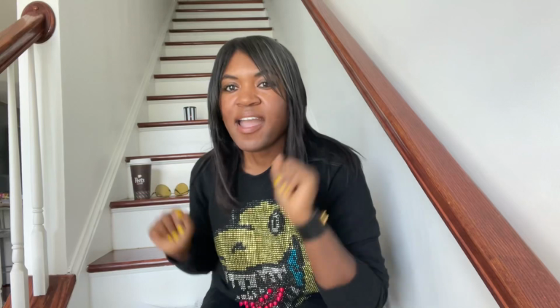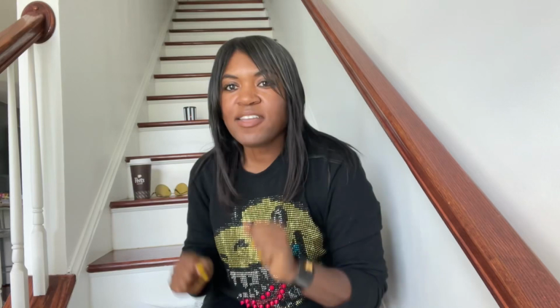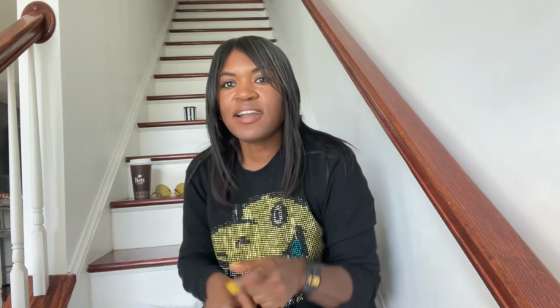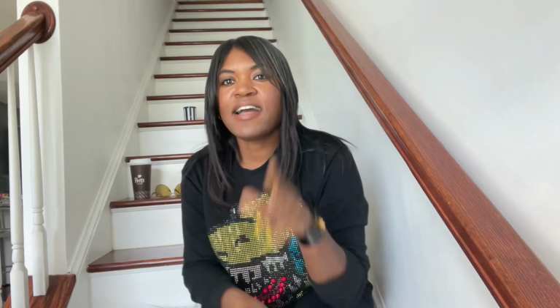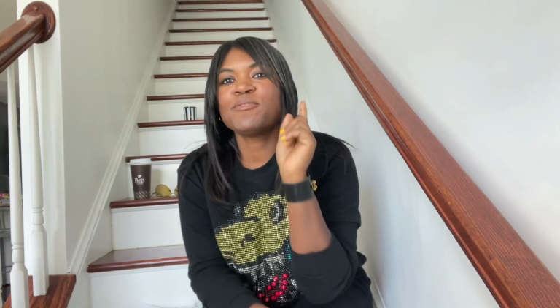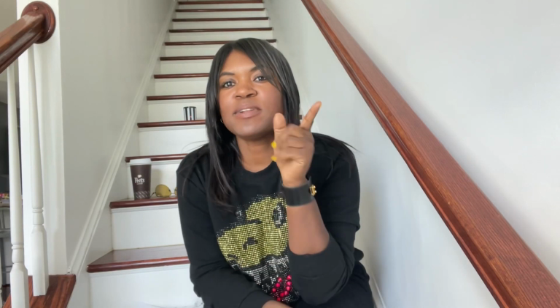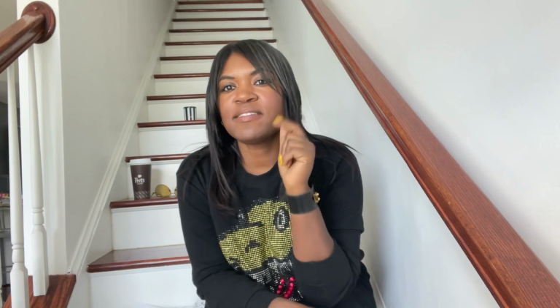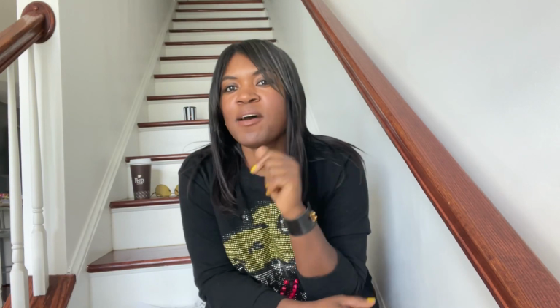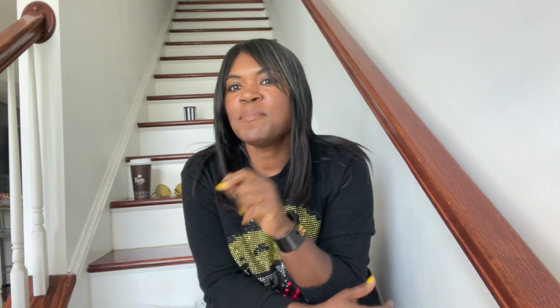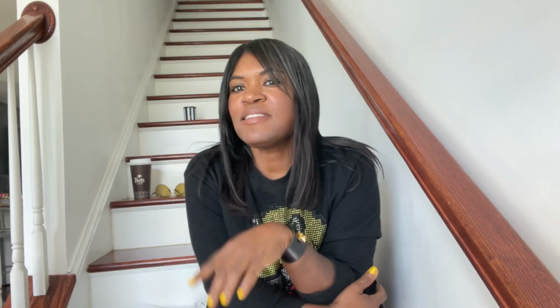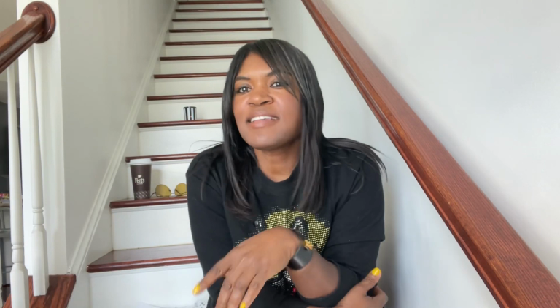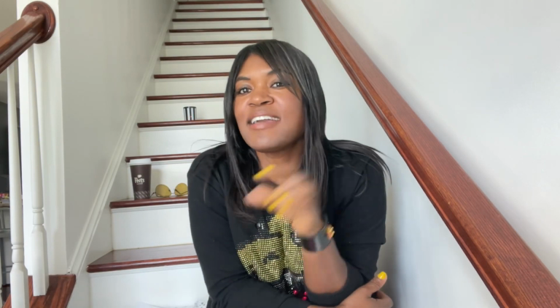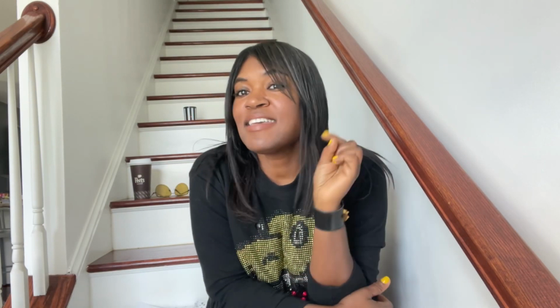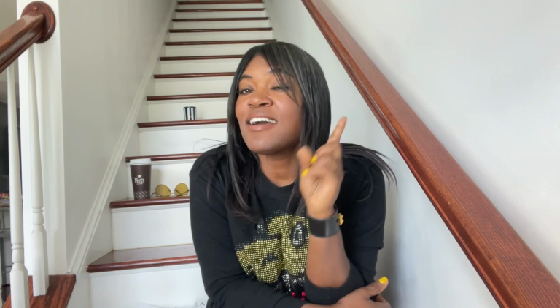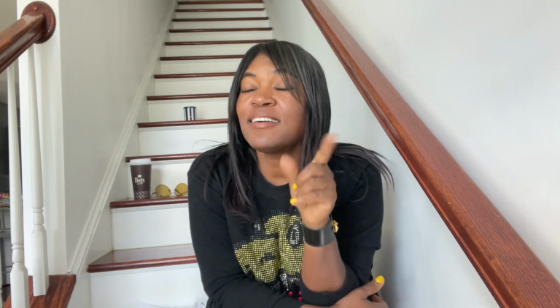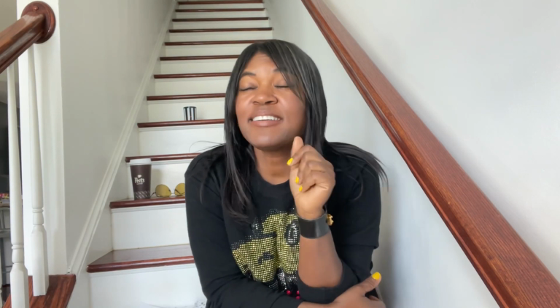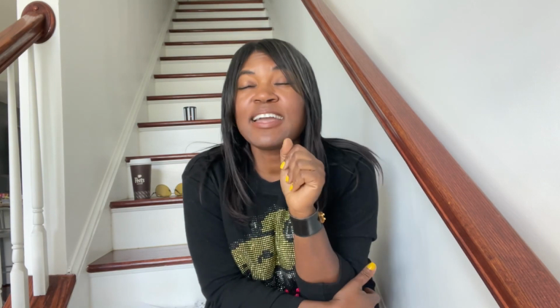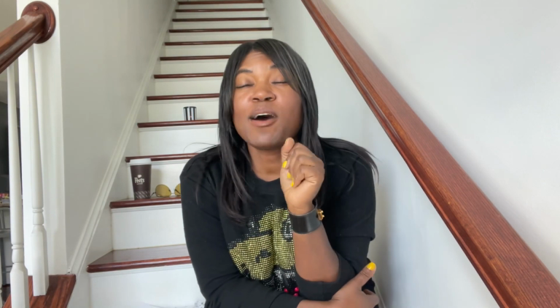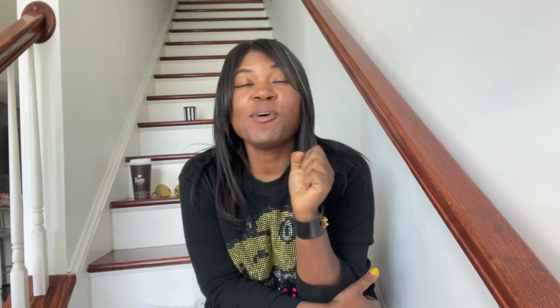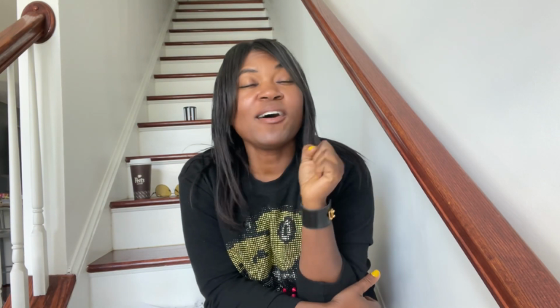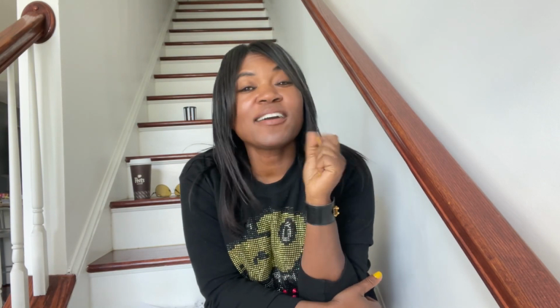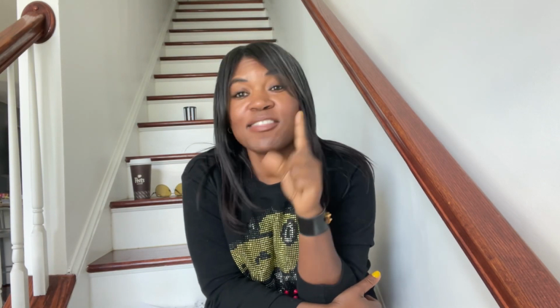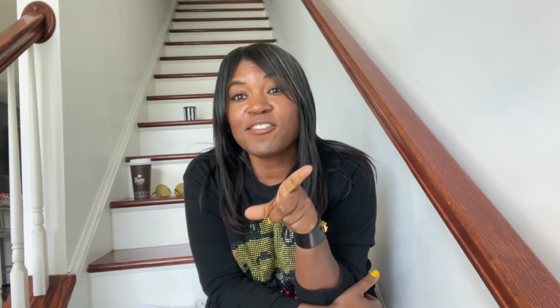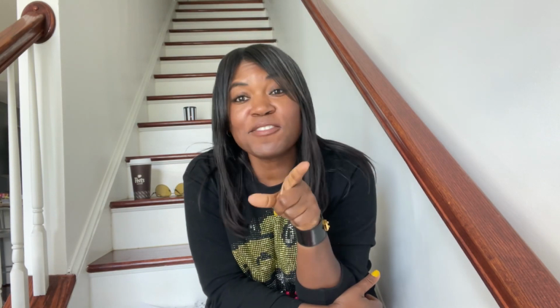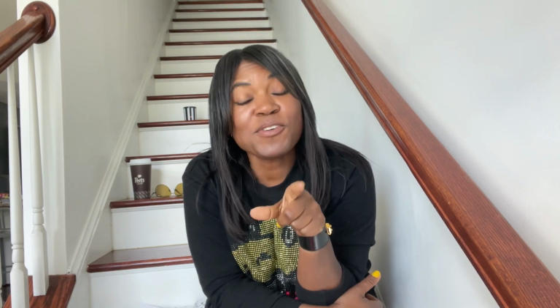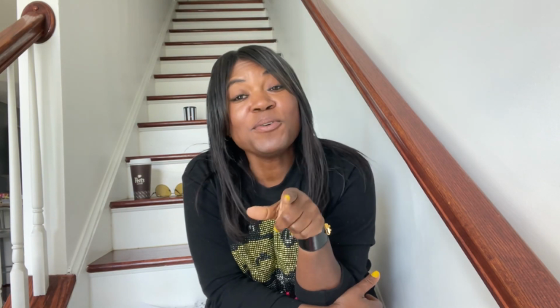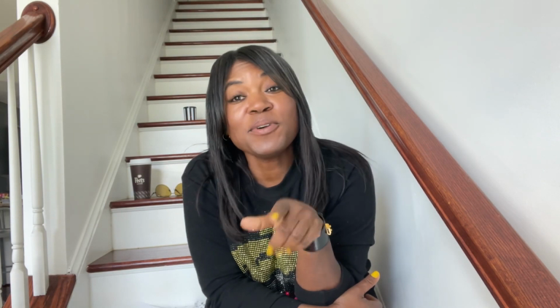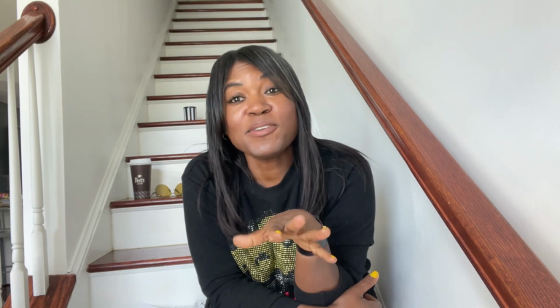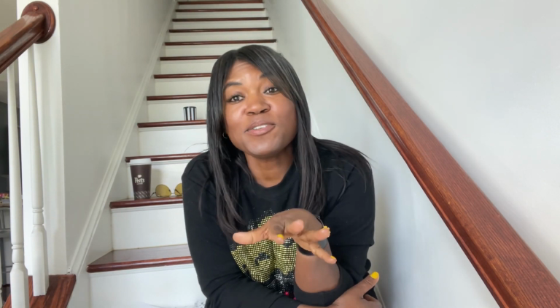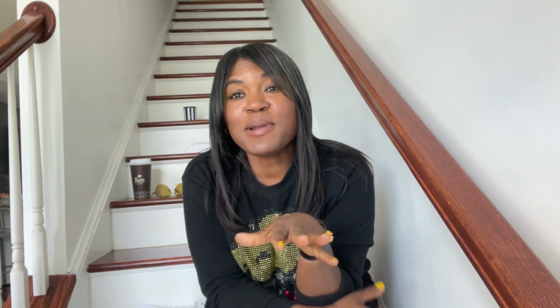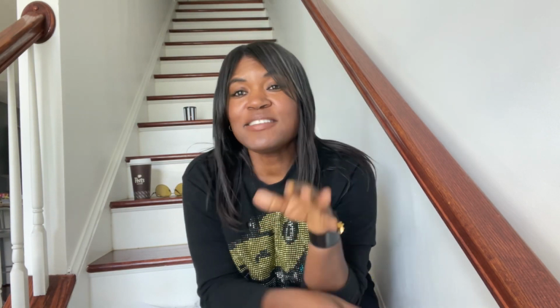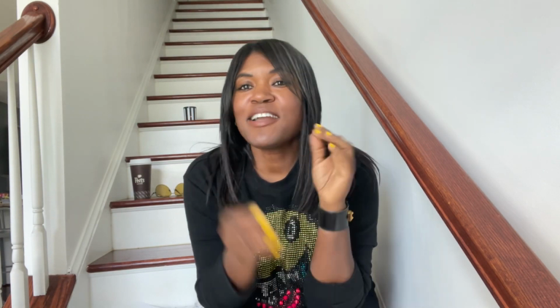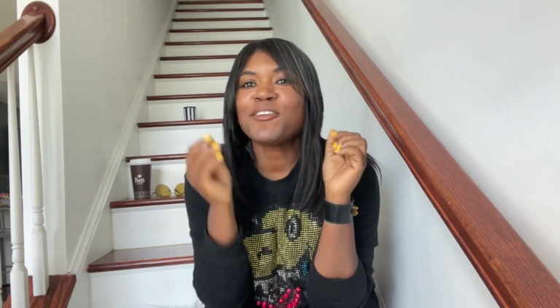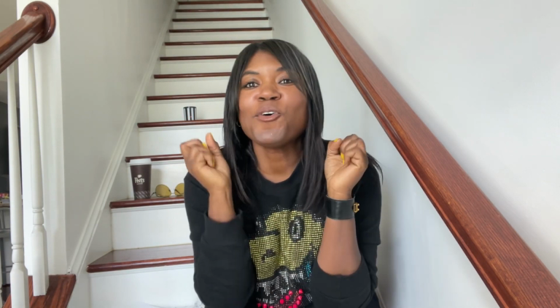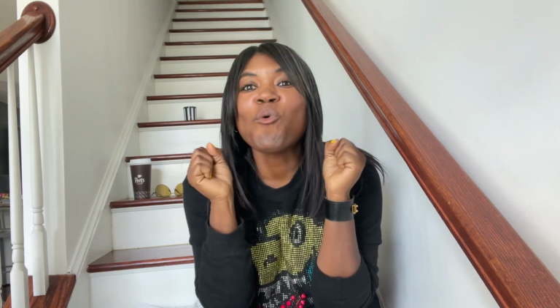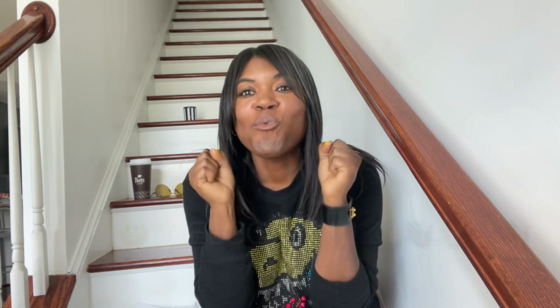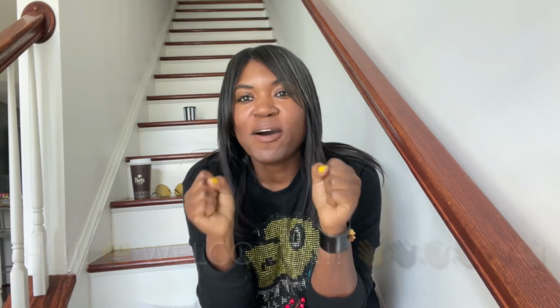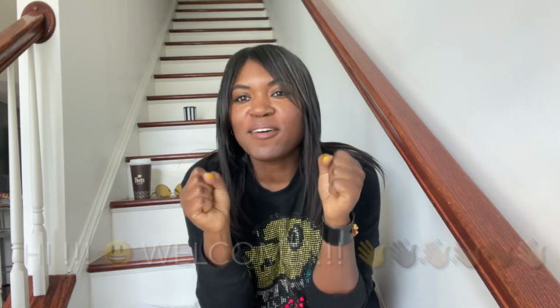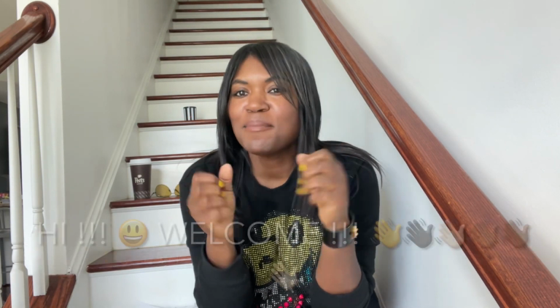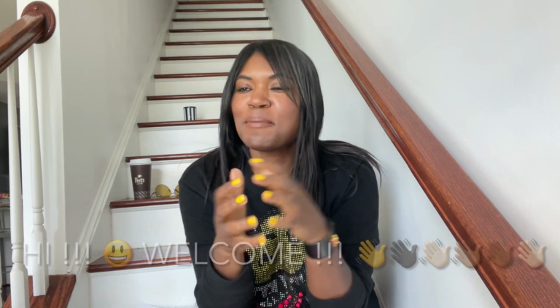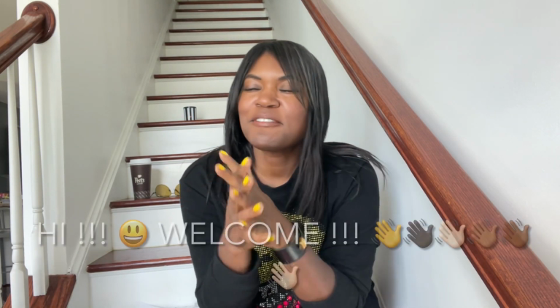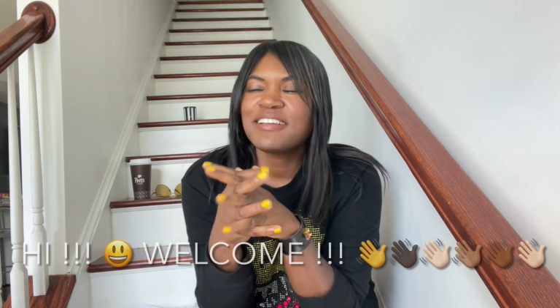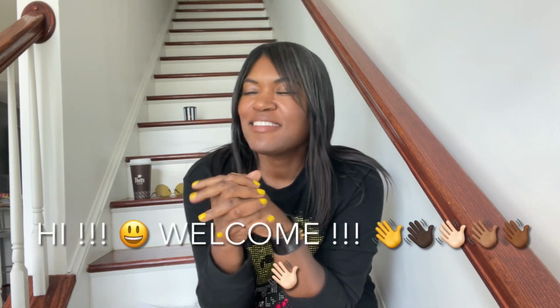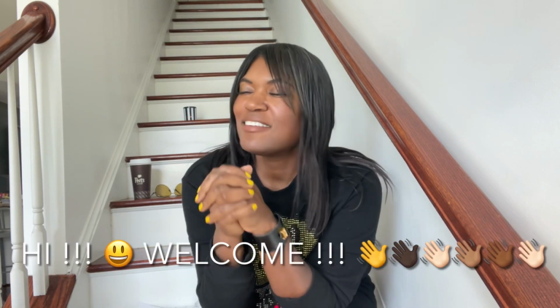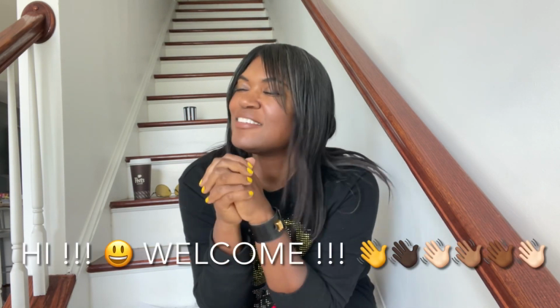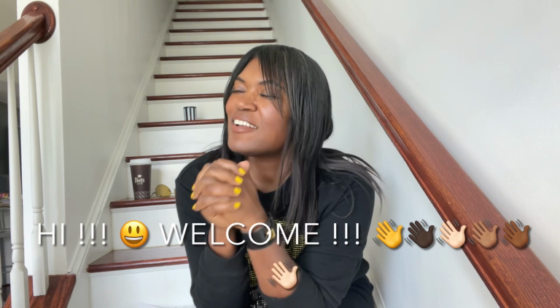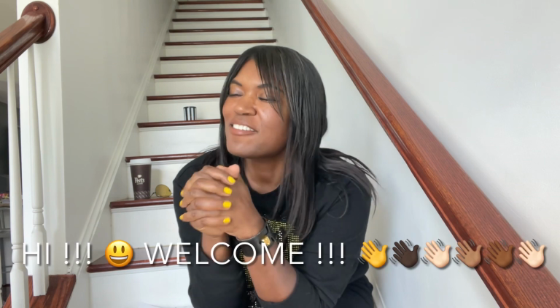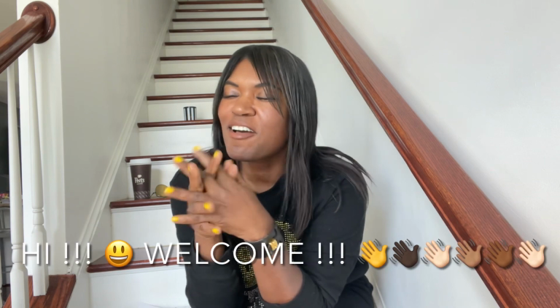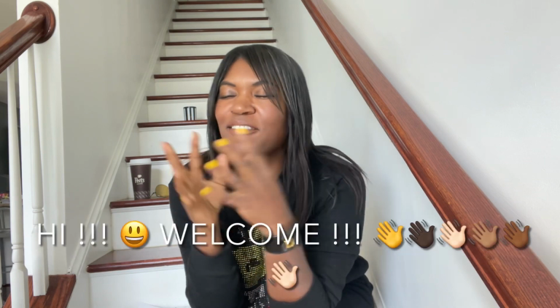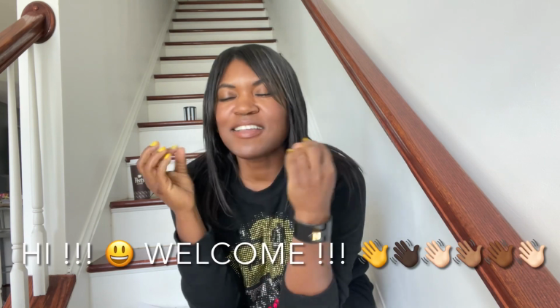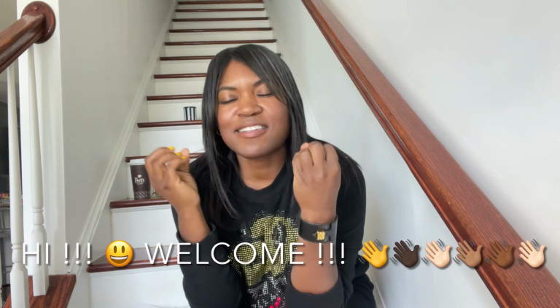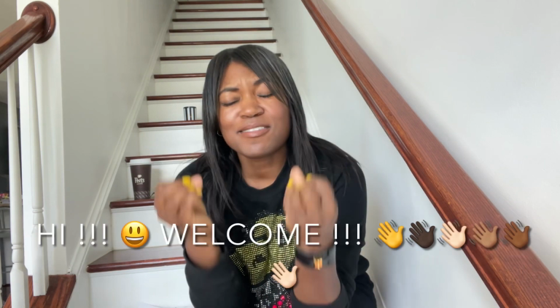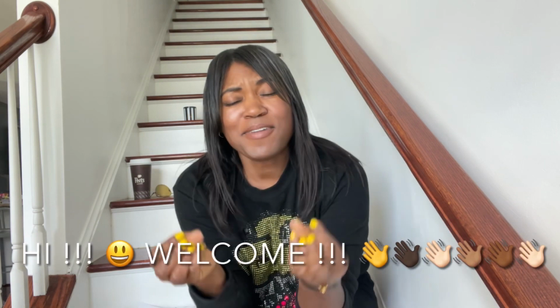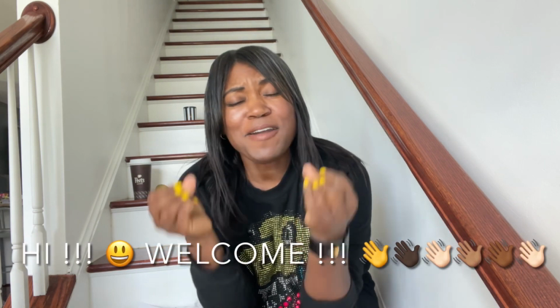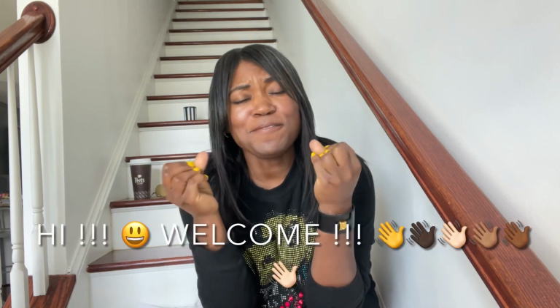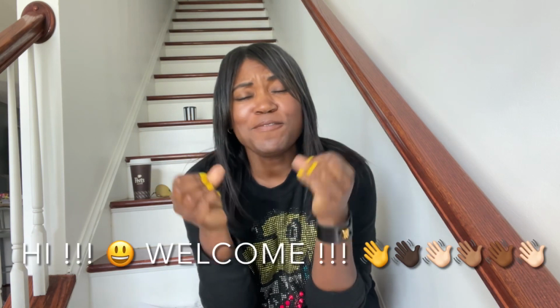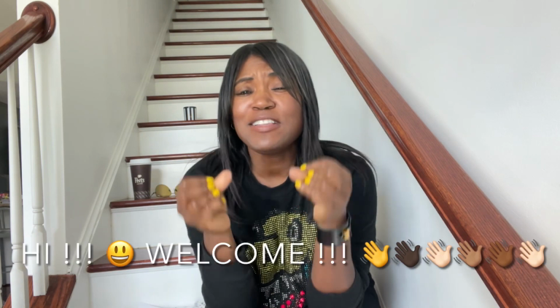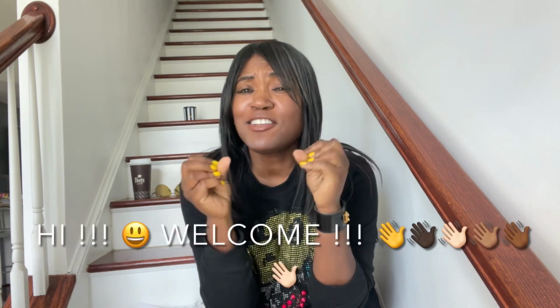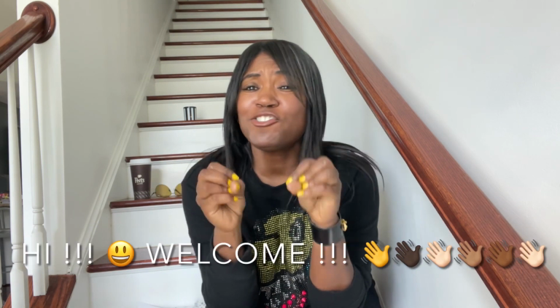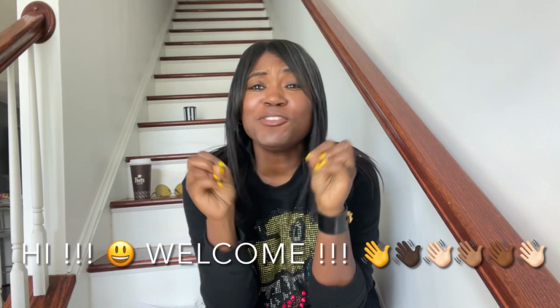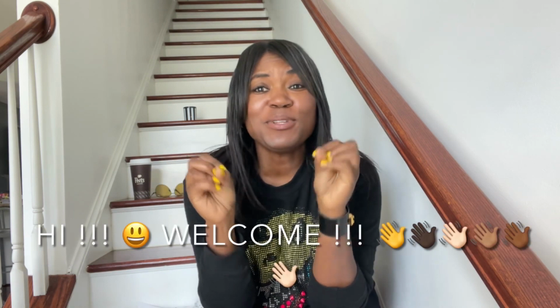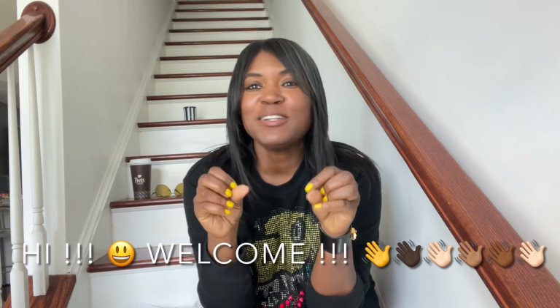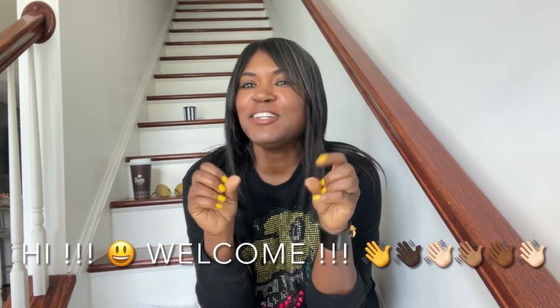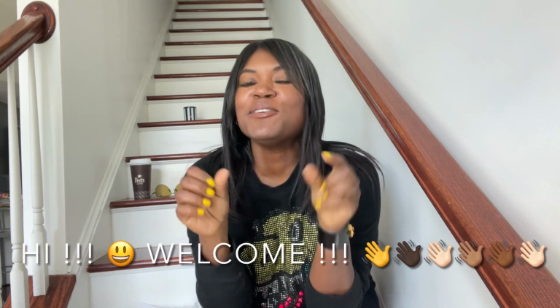Hey you guys, what is up? It is Ivy Concrete Catwalk. Those of you who are new to my channel, welcome. I'm a reseller who loves all things thrift, vintage, new, nearly new,